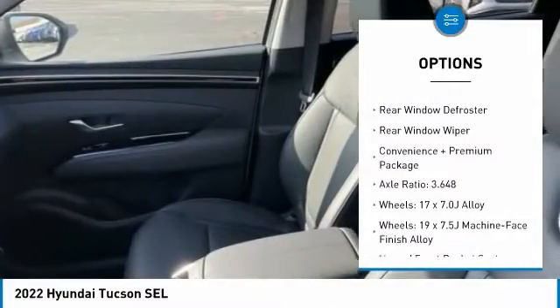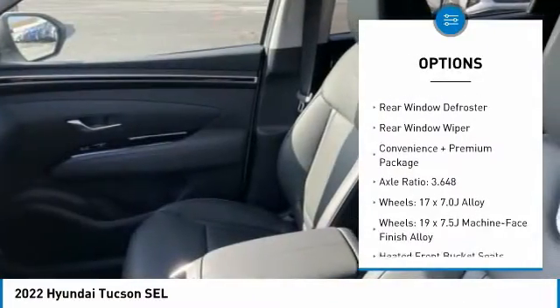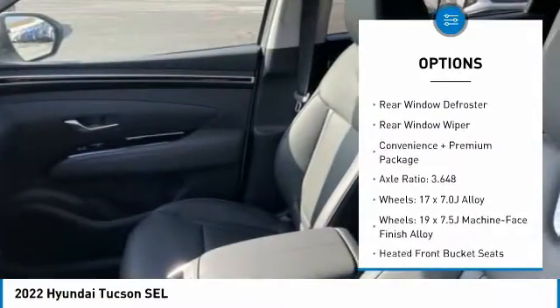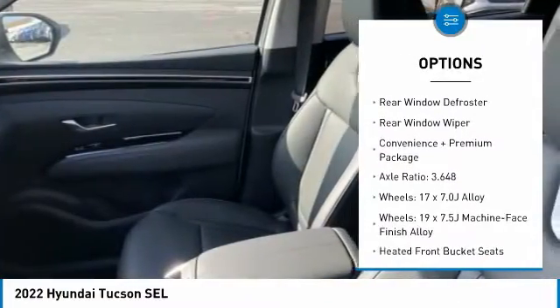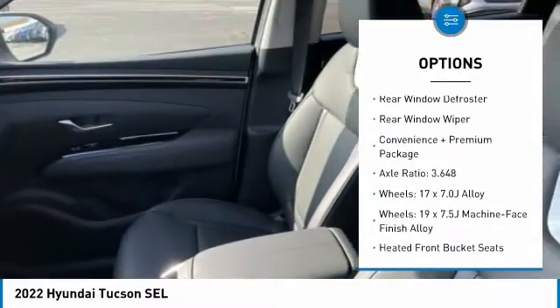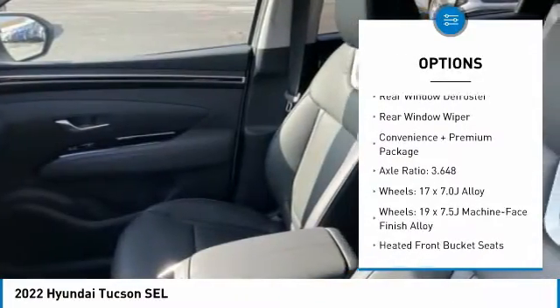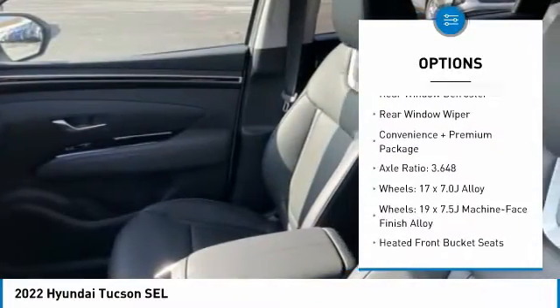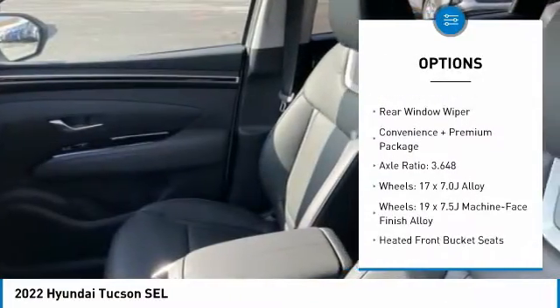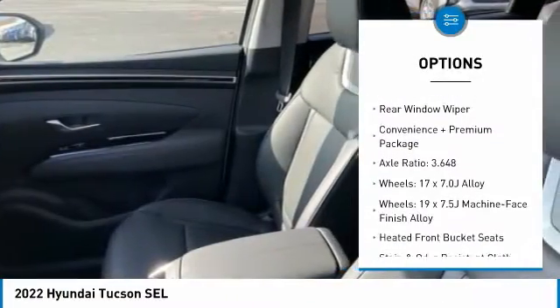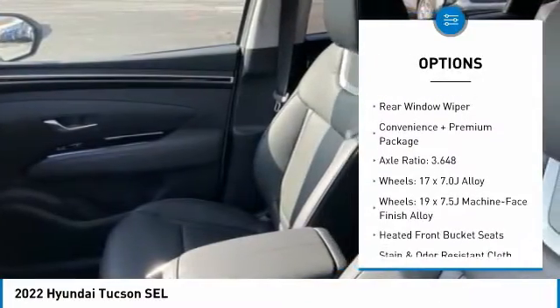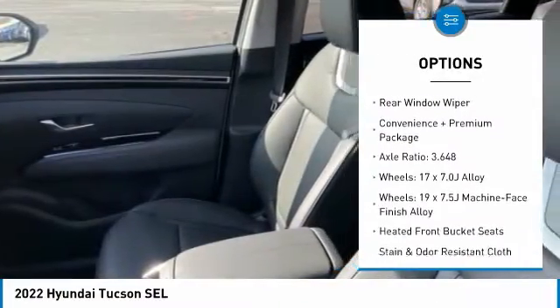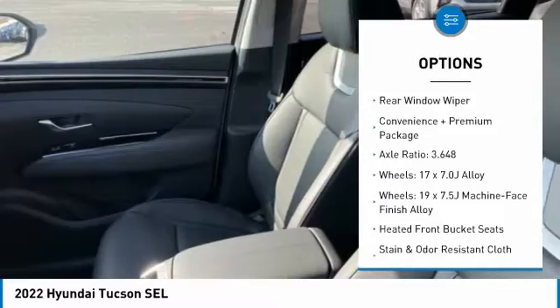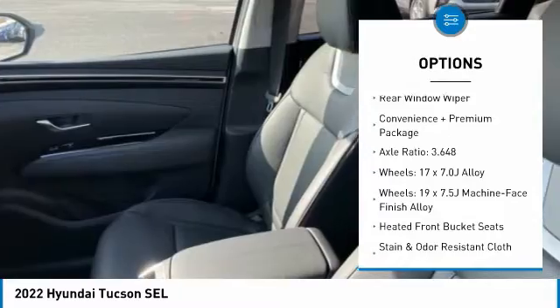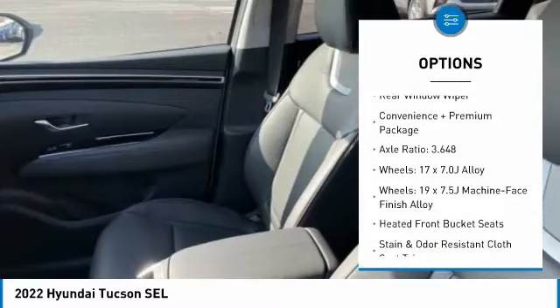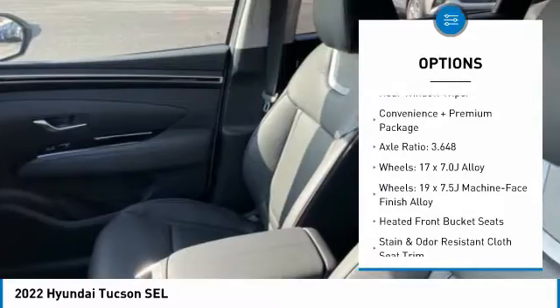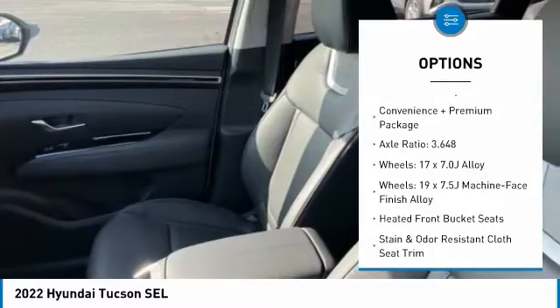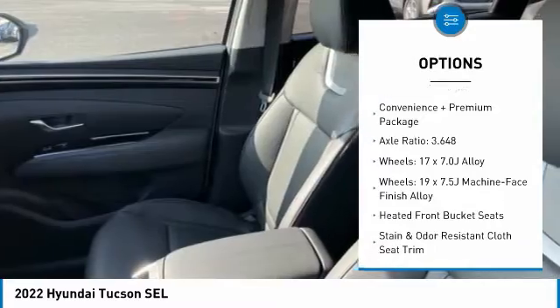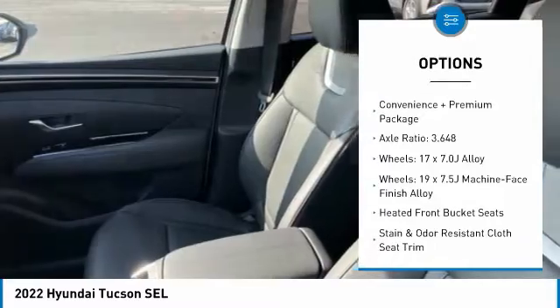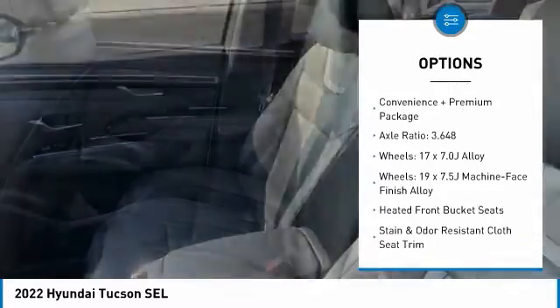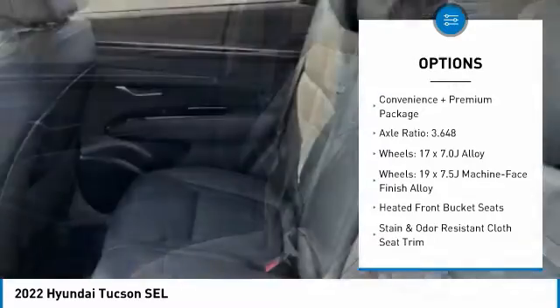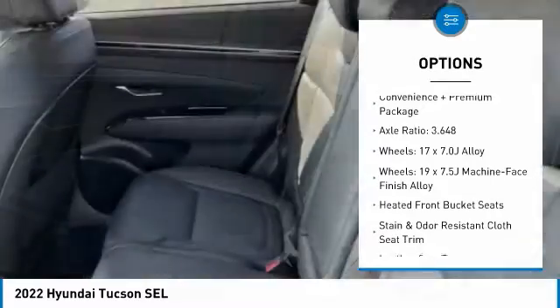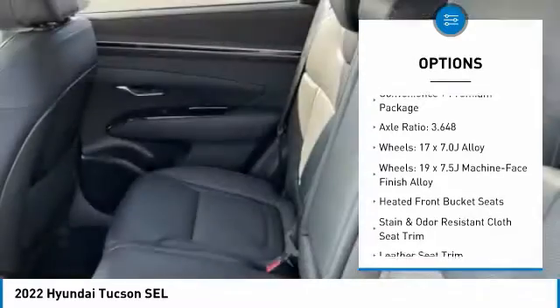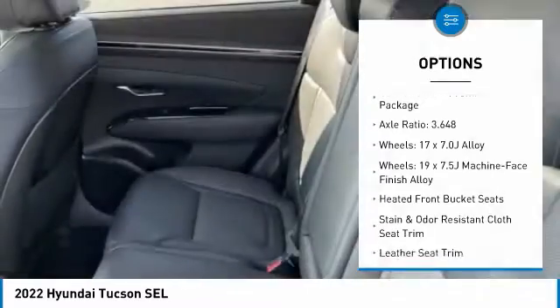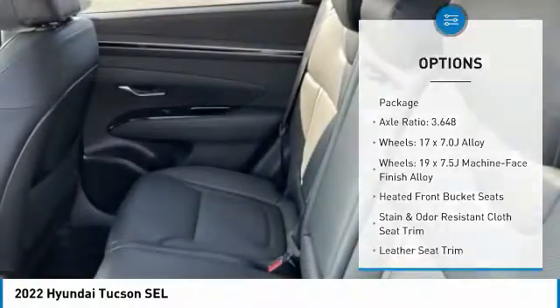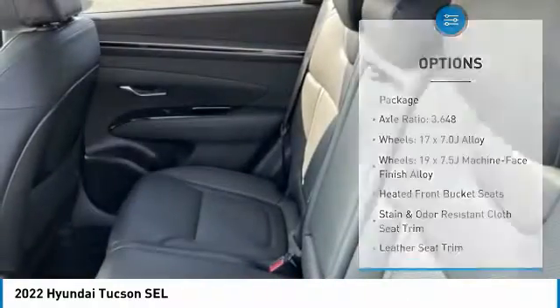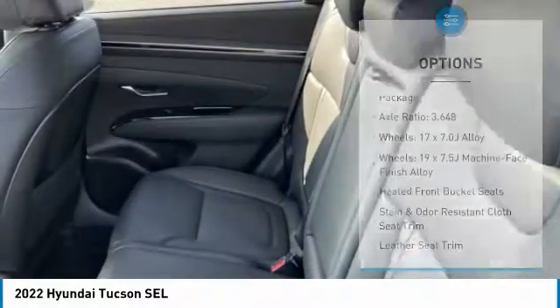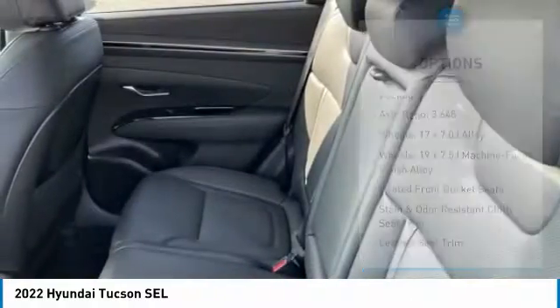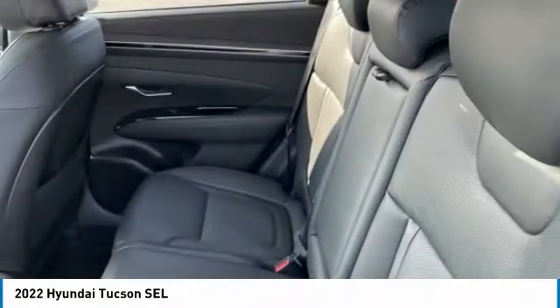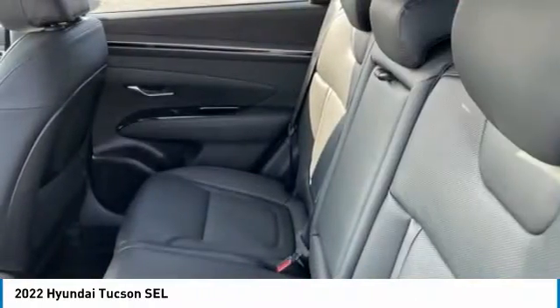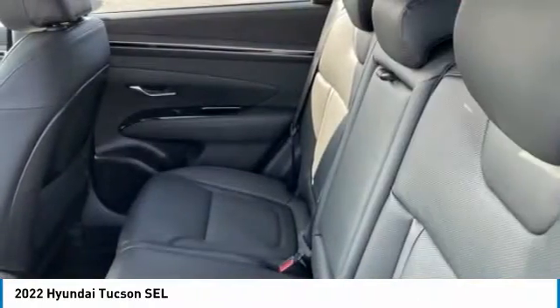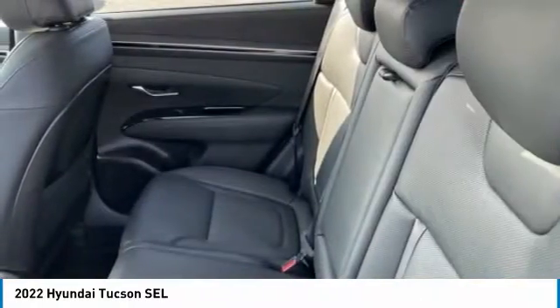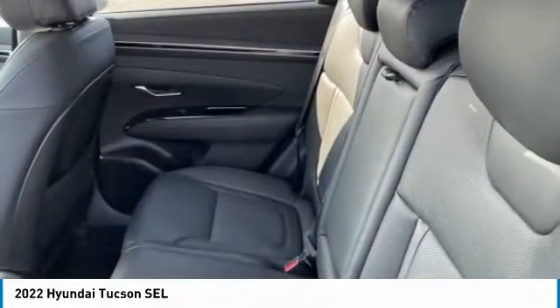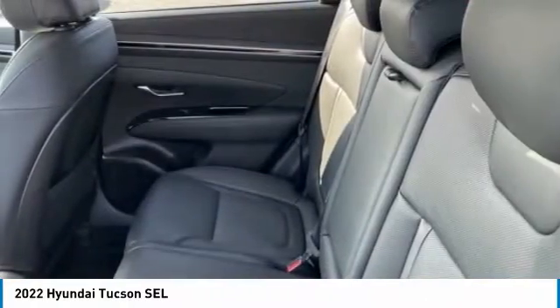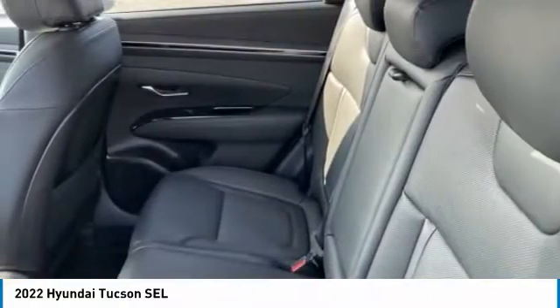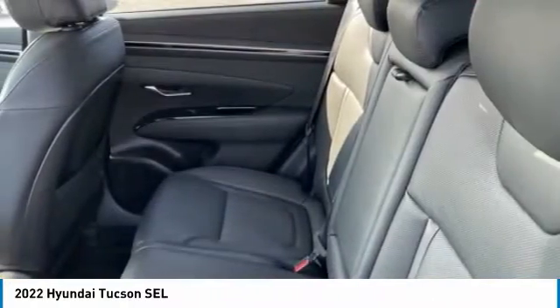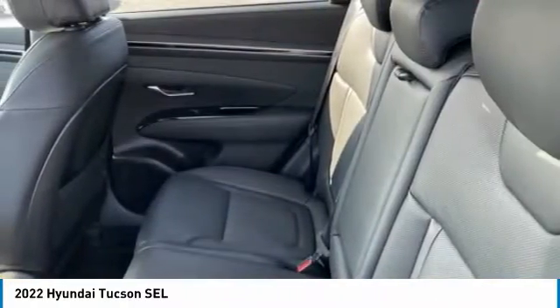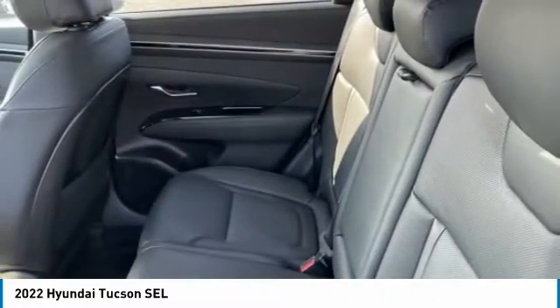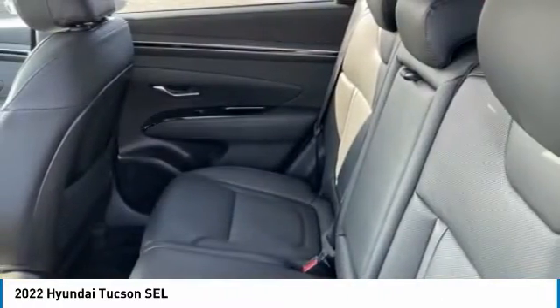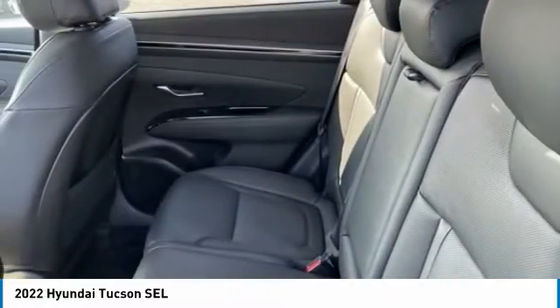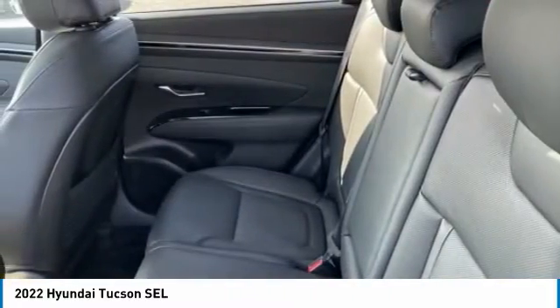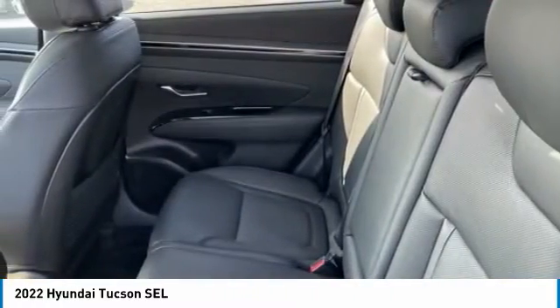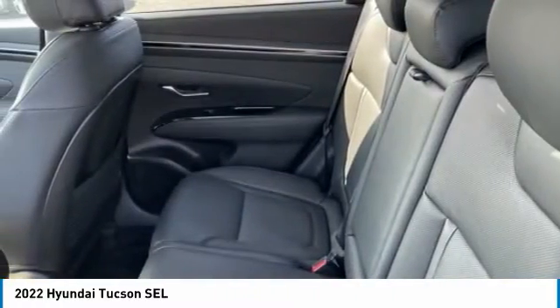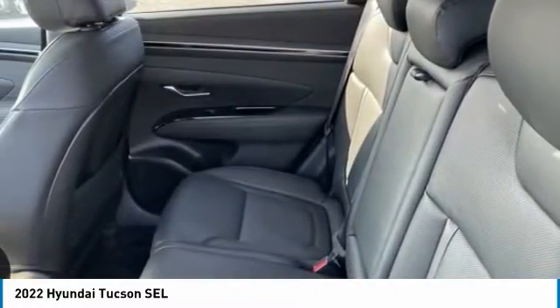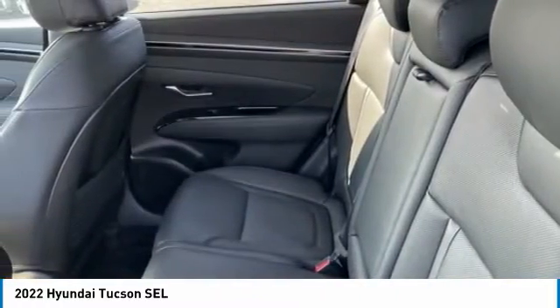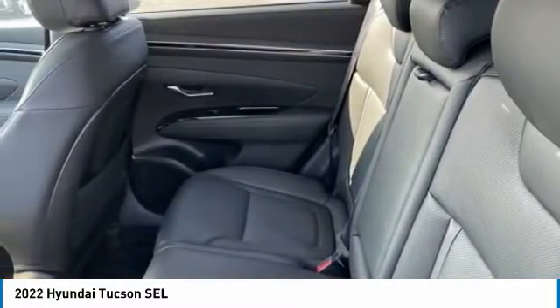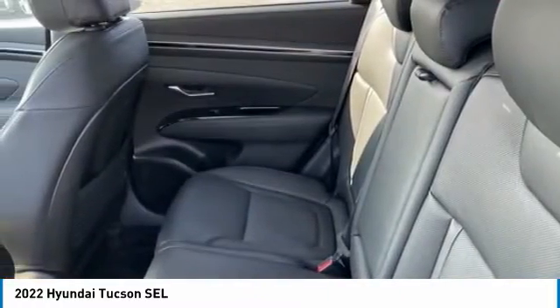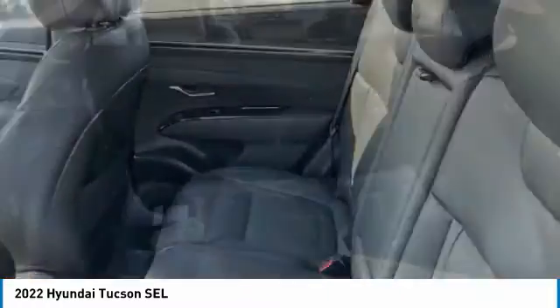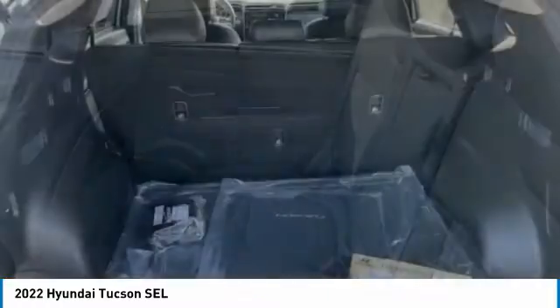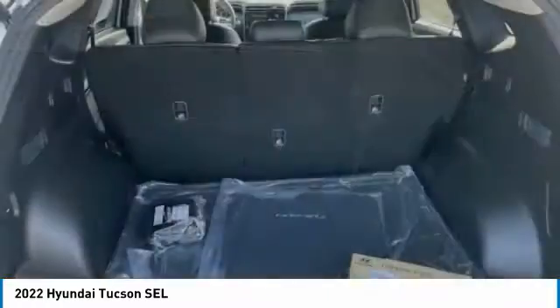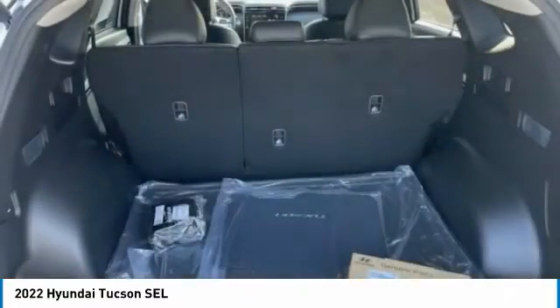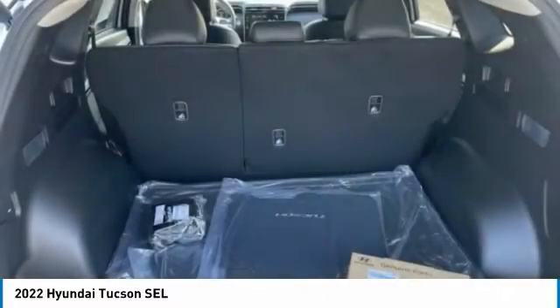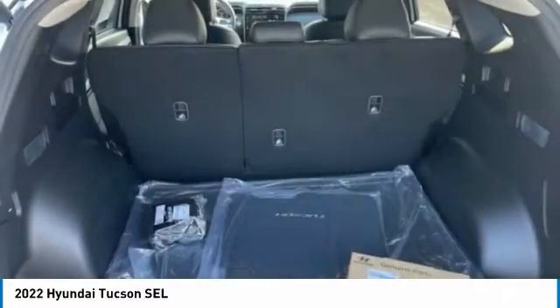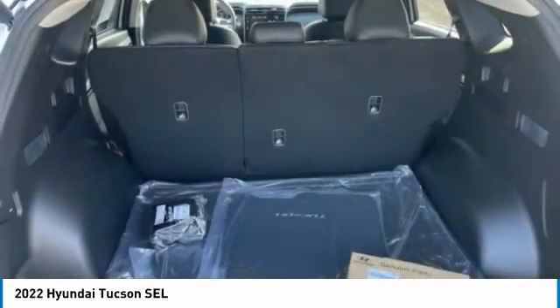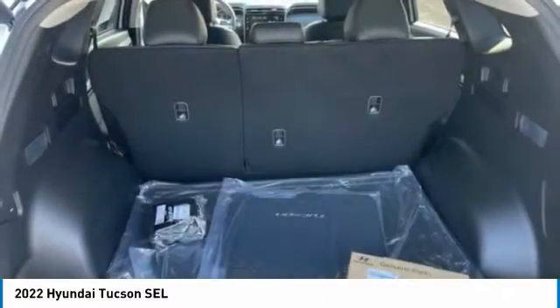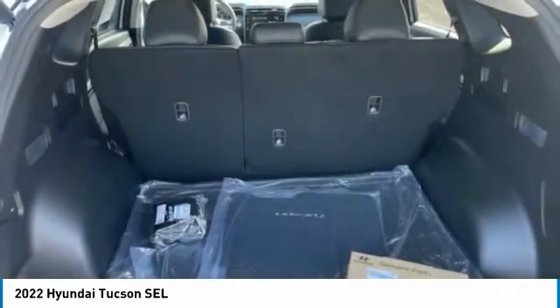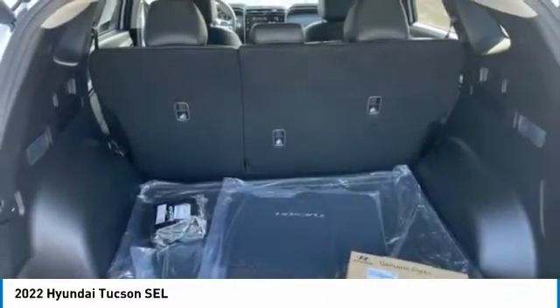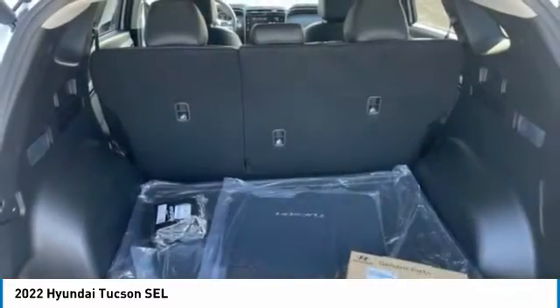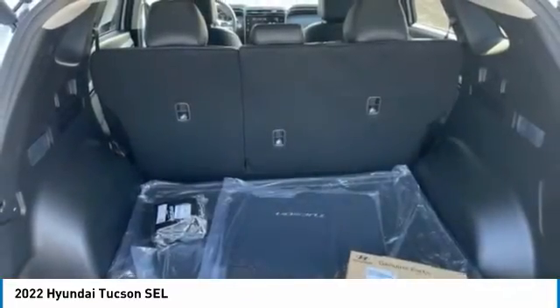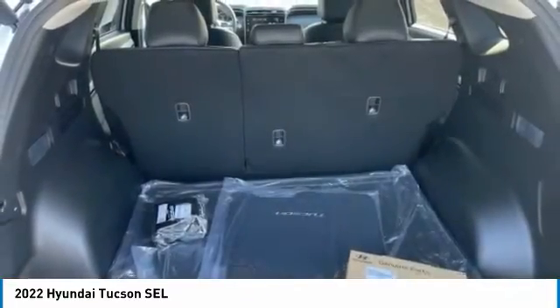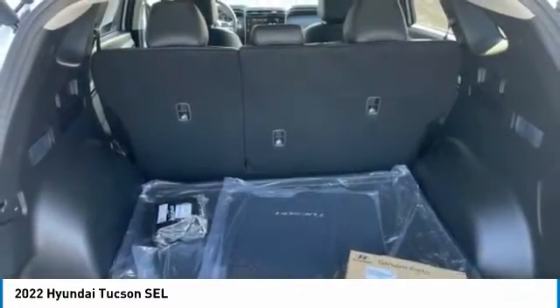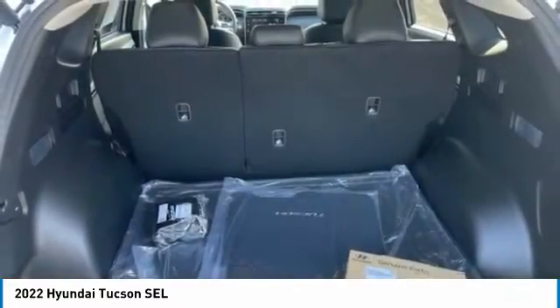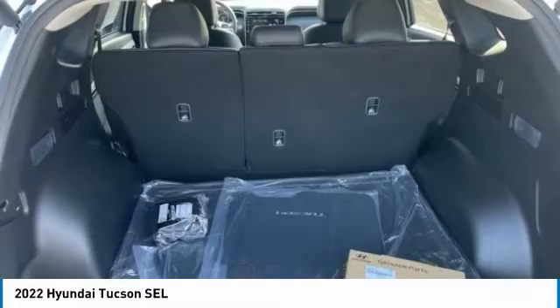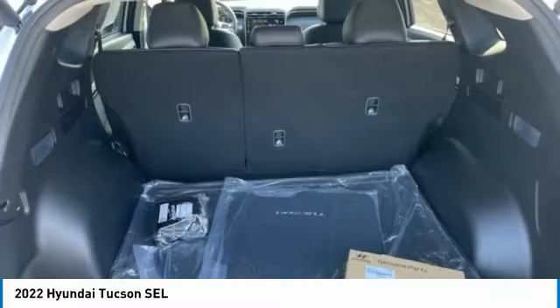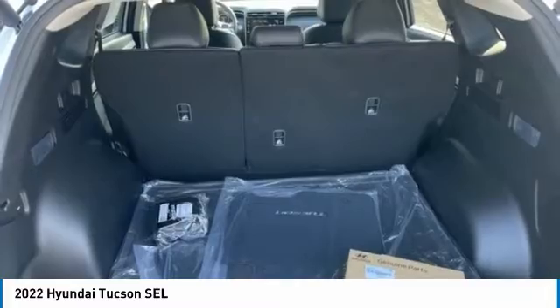Remote keyless entry, four-wheel disc brakes, power sunroof, rear window defroster, rear window wiper.